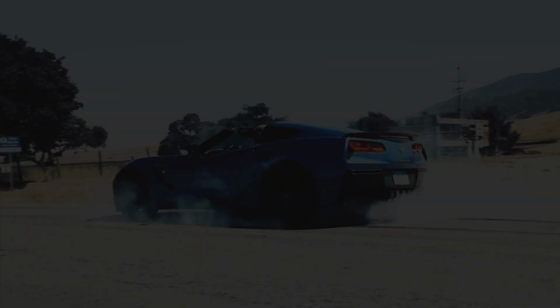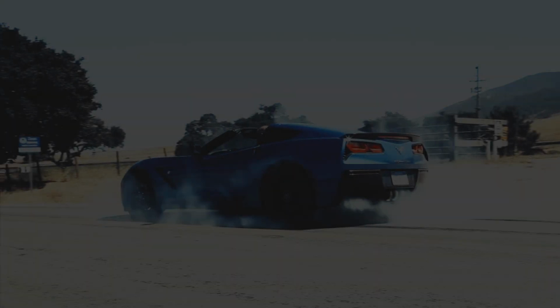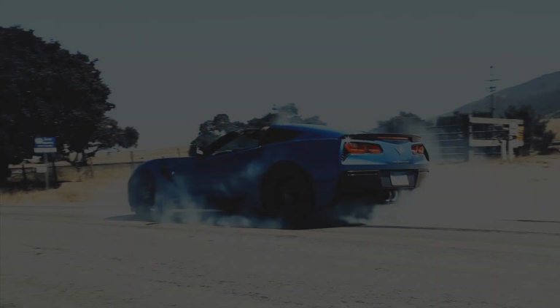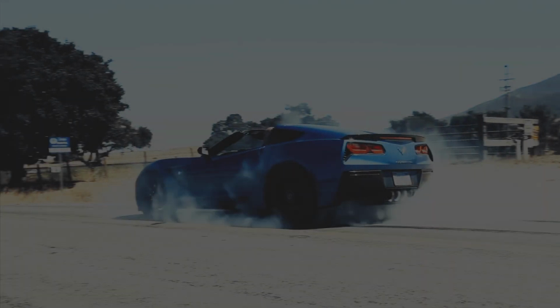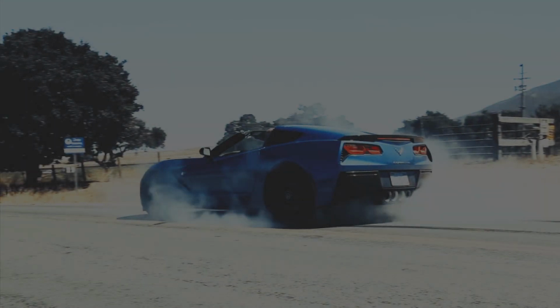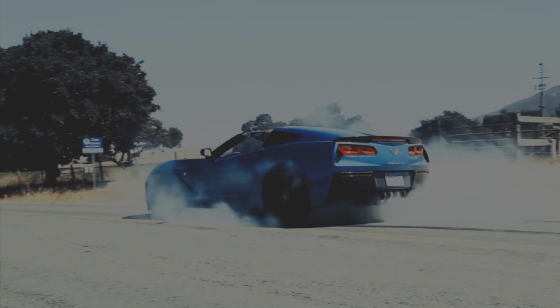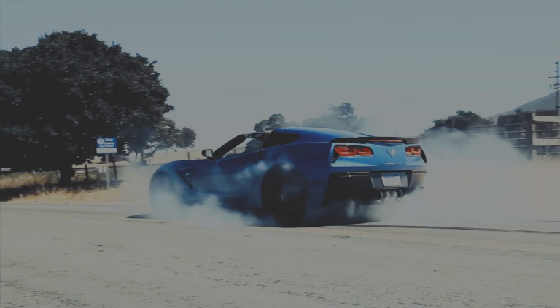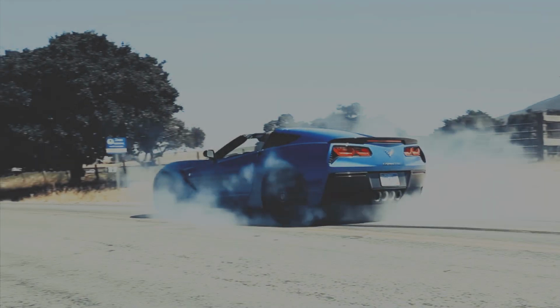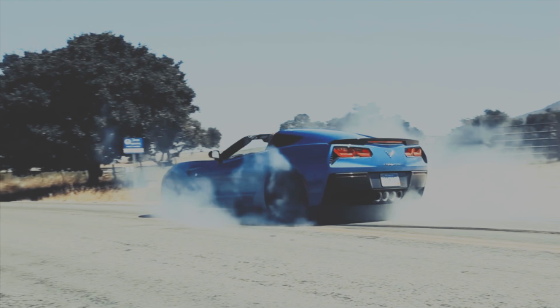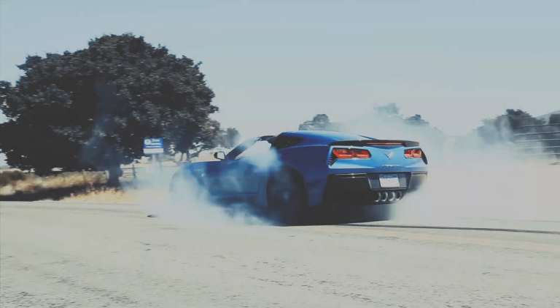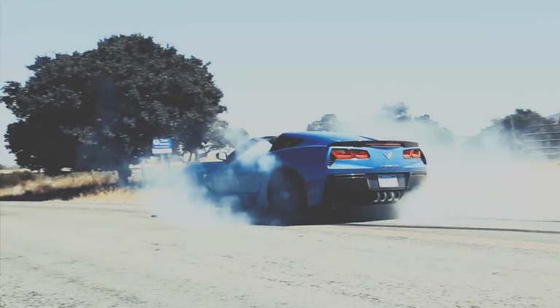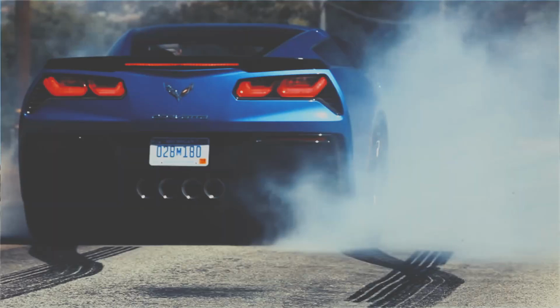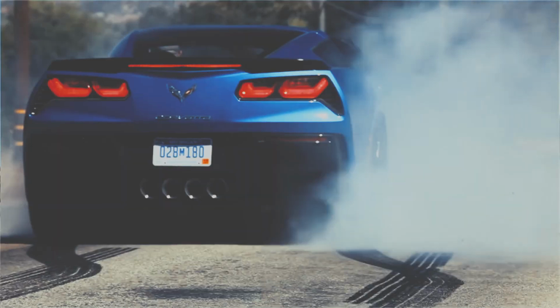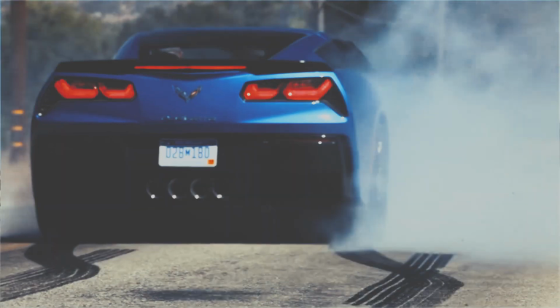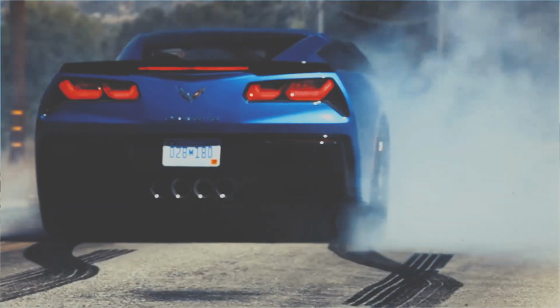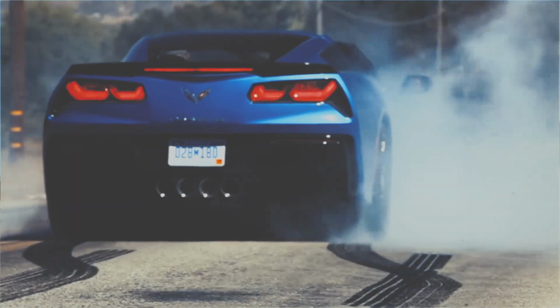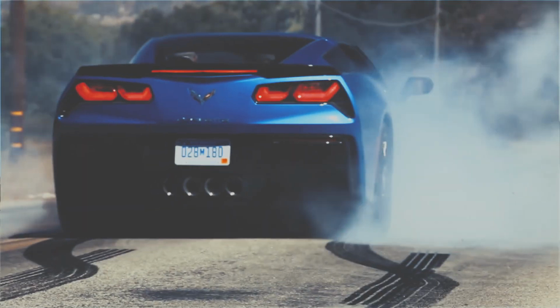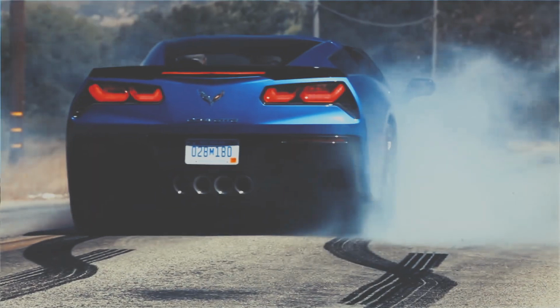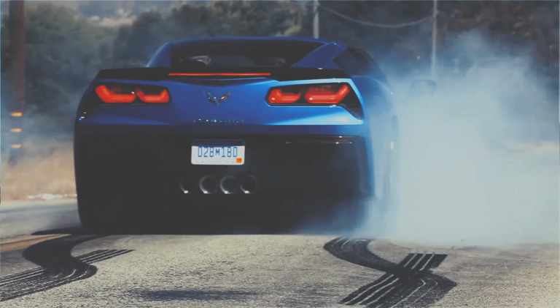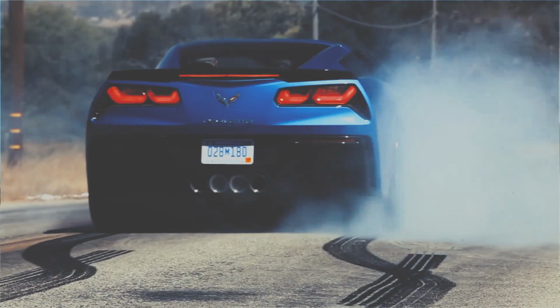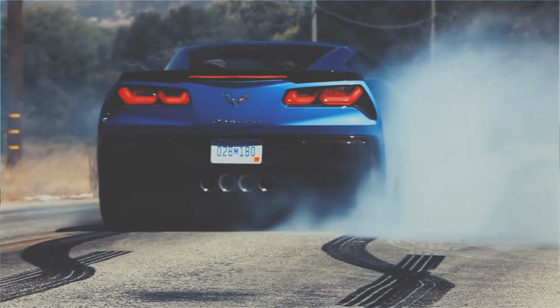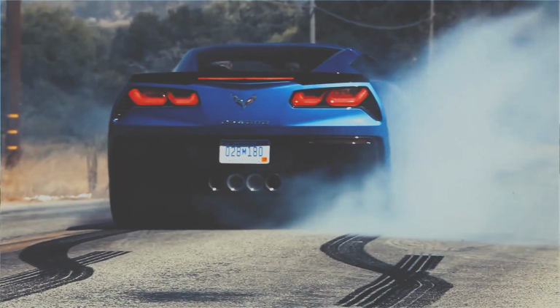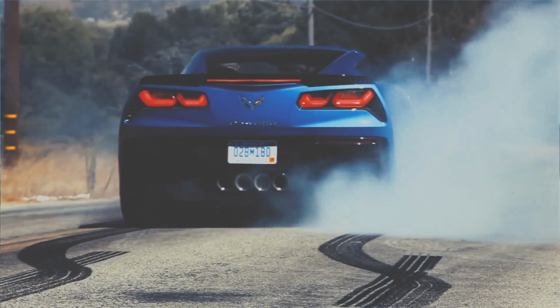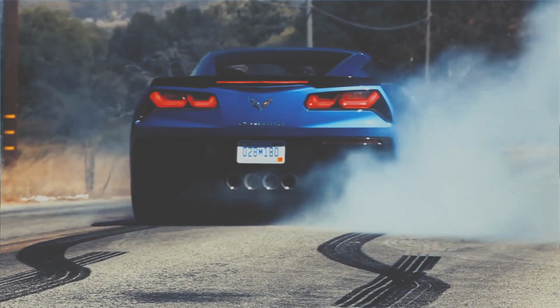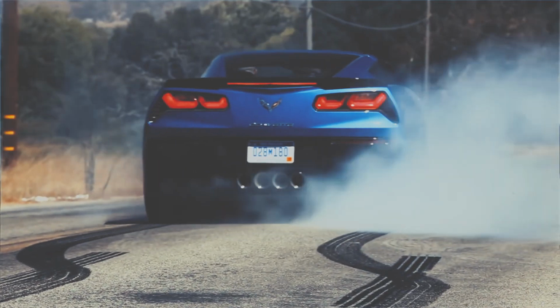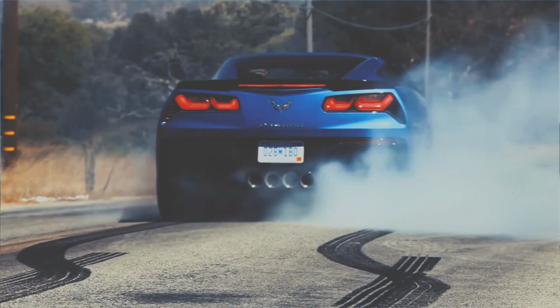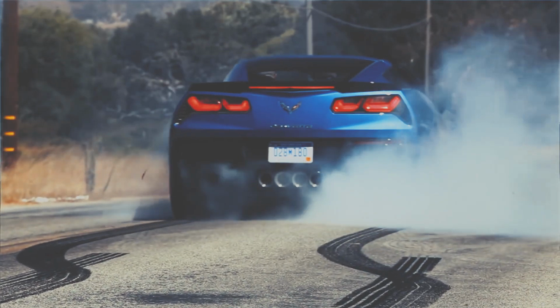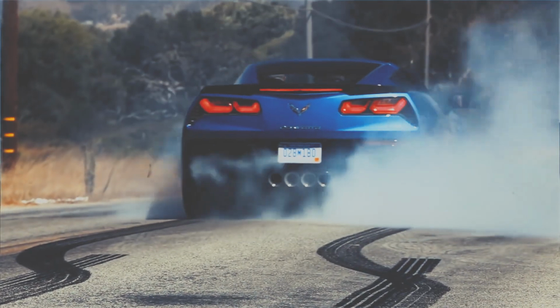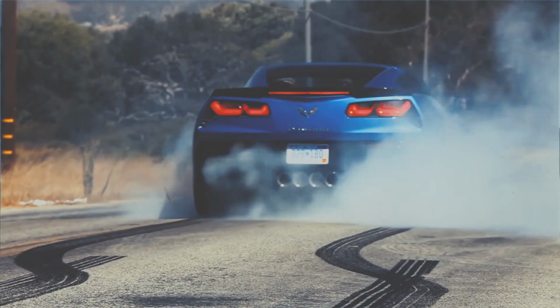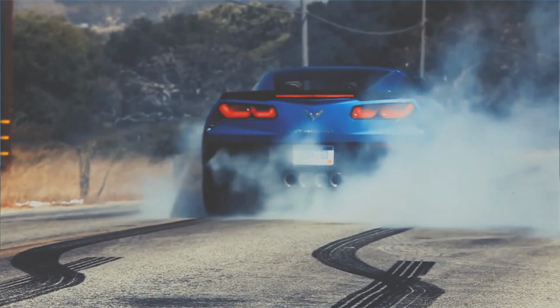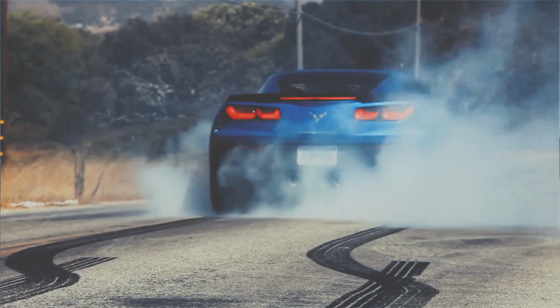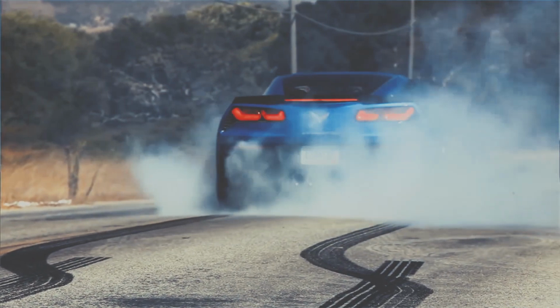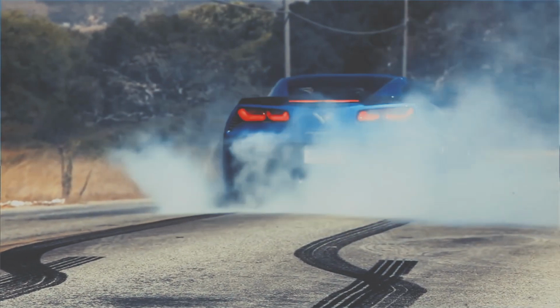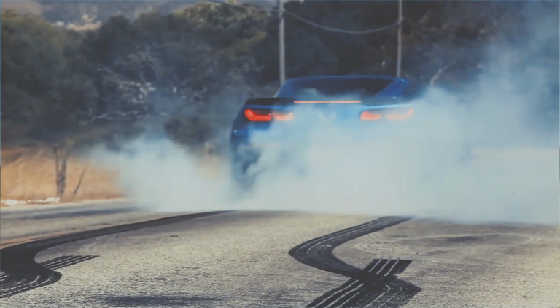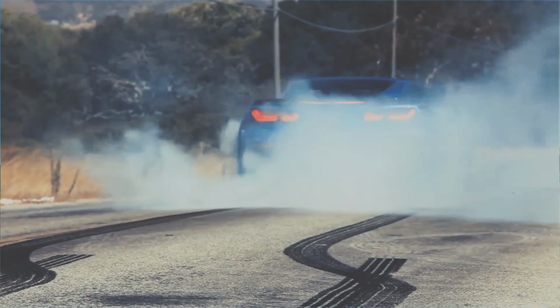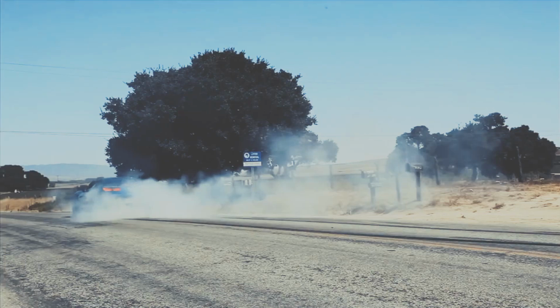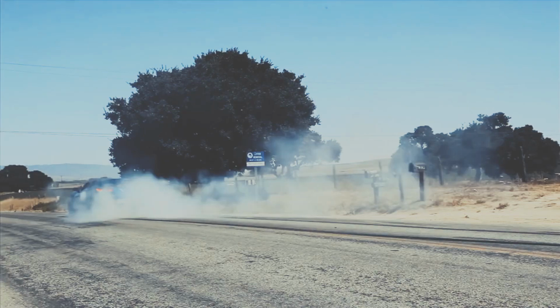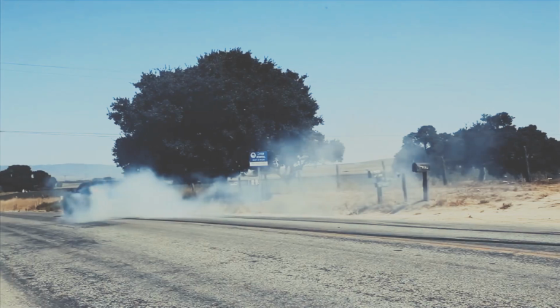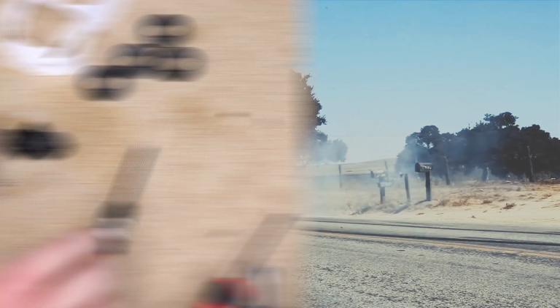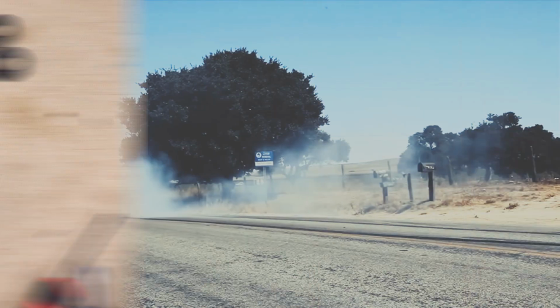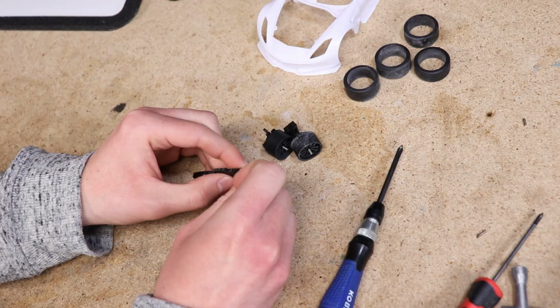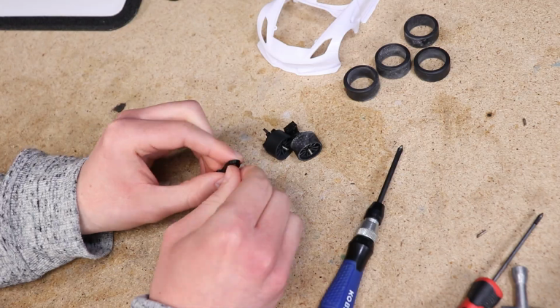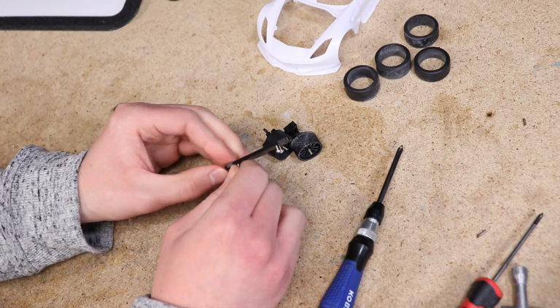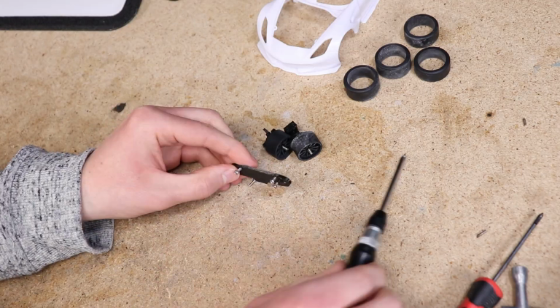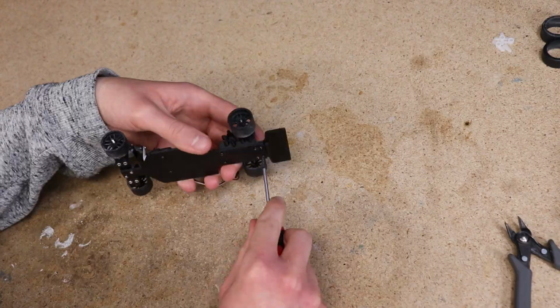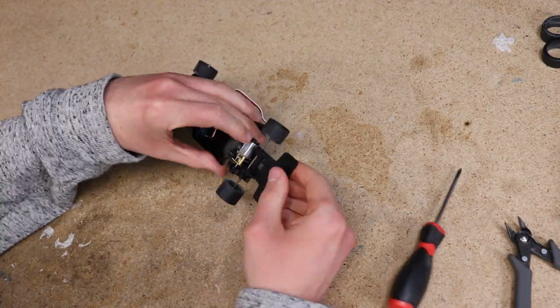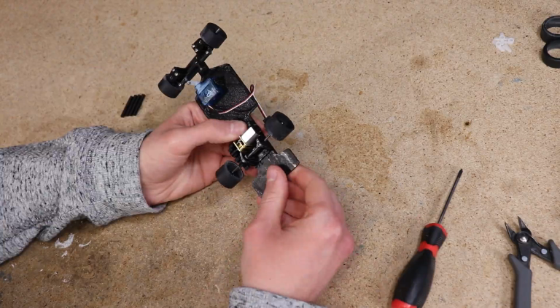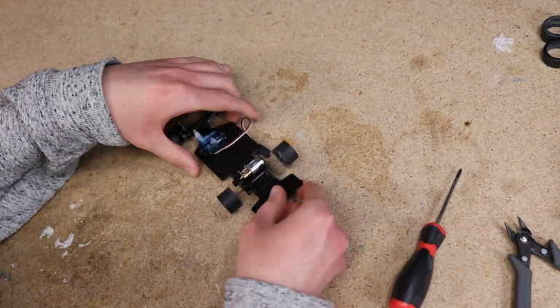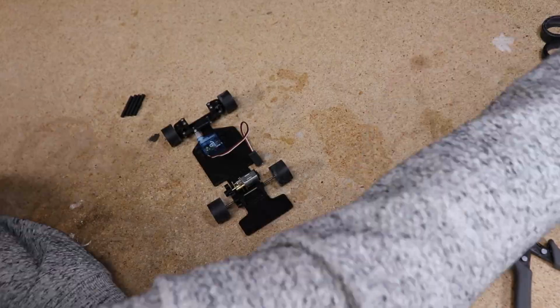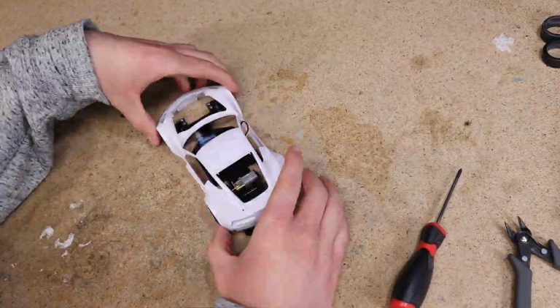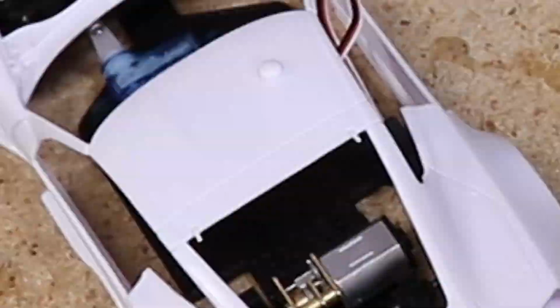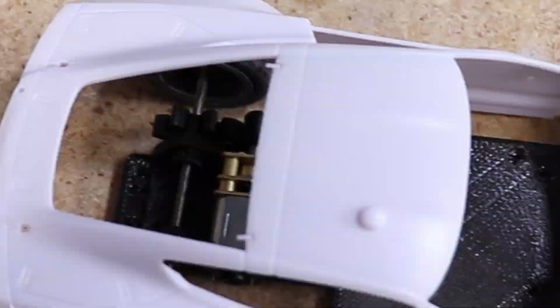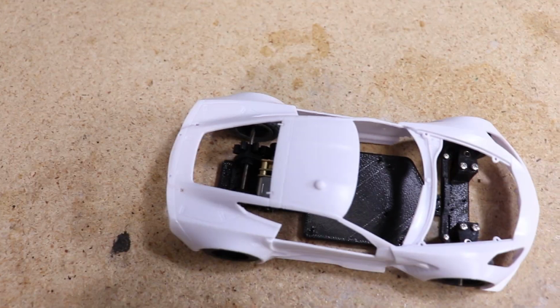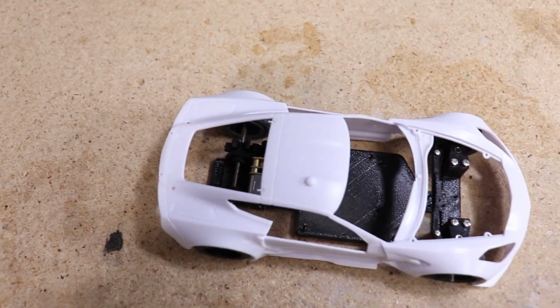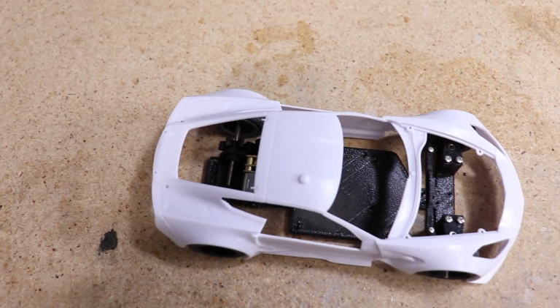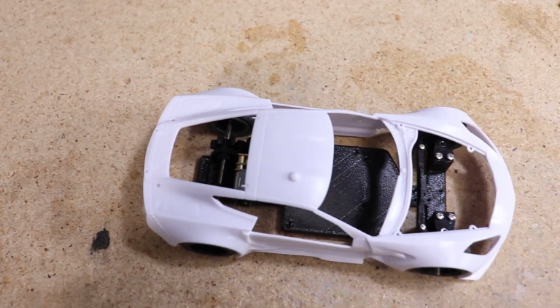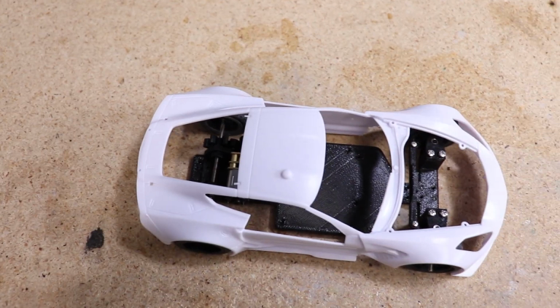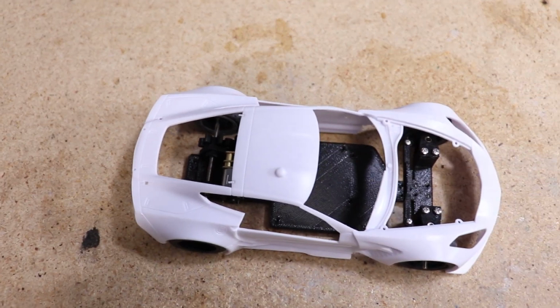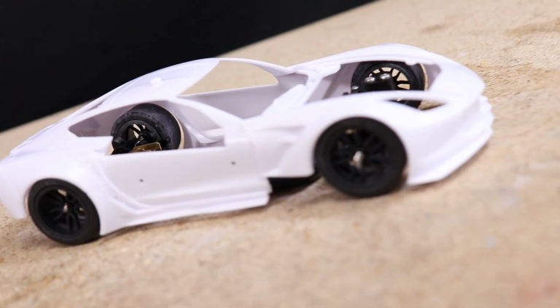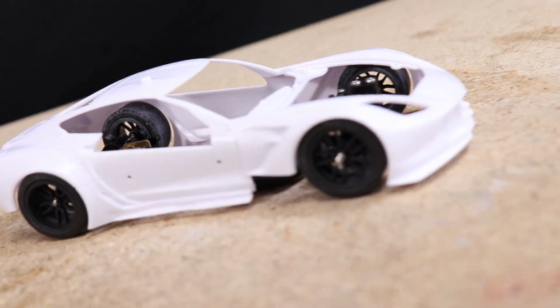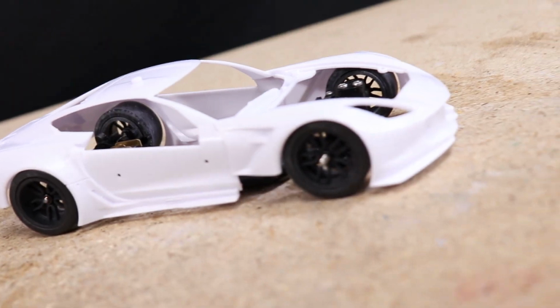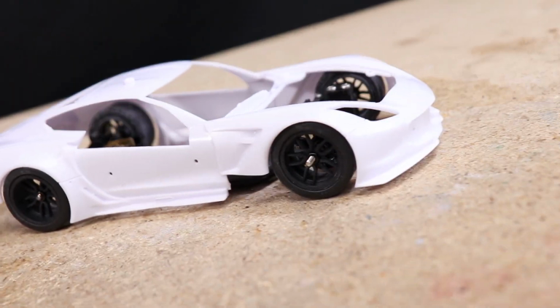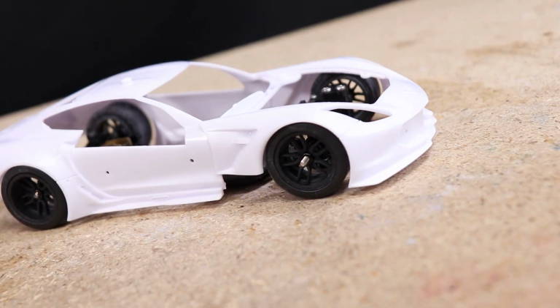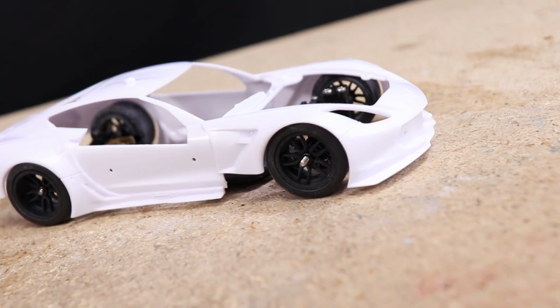Hello everyone and welcome! In today's video I begin another commissioned project, this time I'll be building a custom wide-body C7 Corvette.